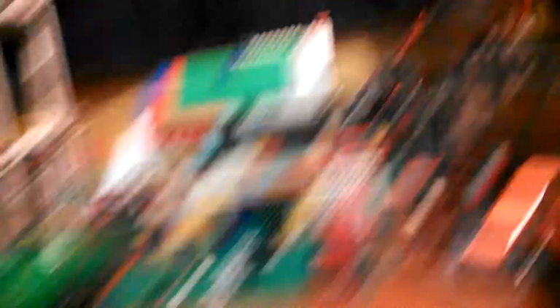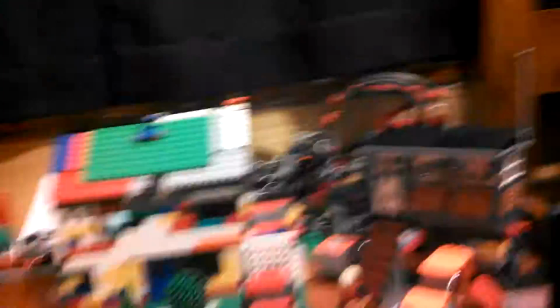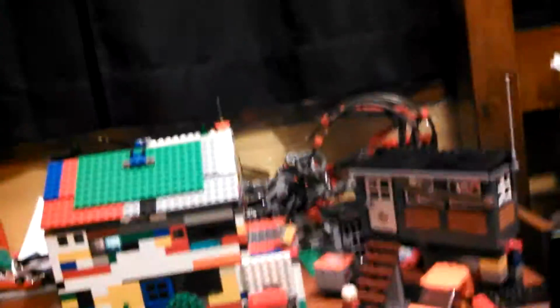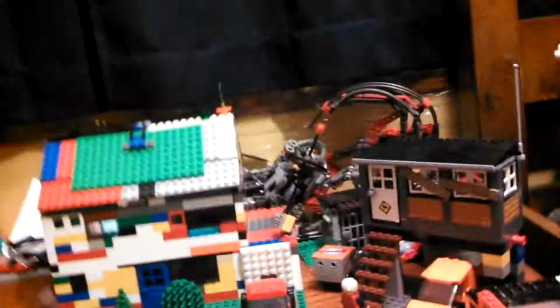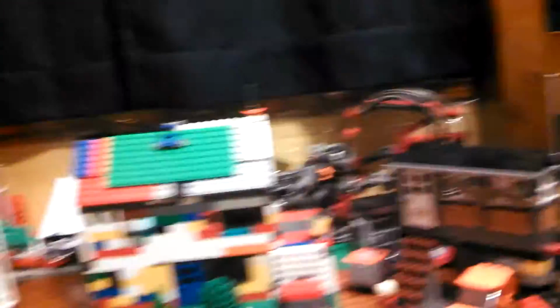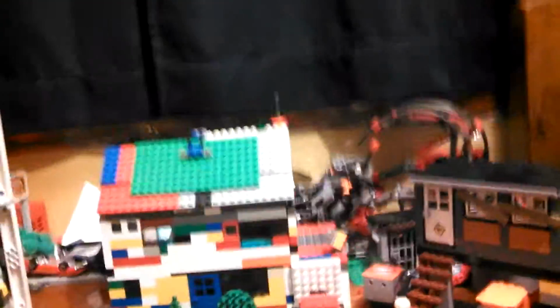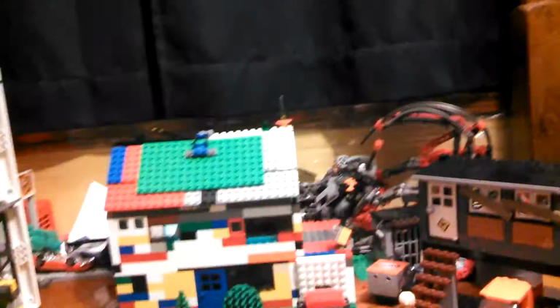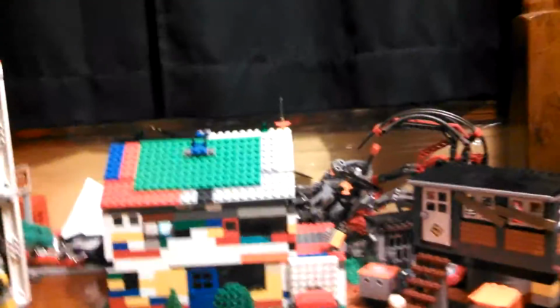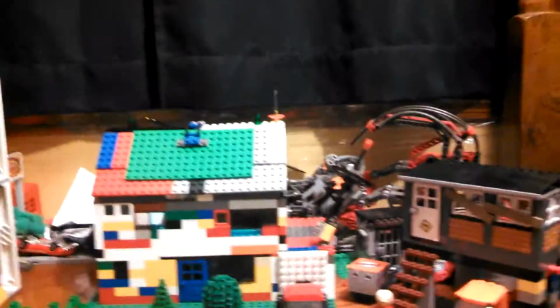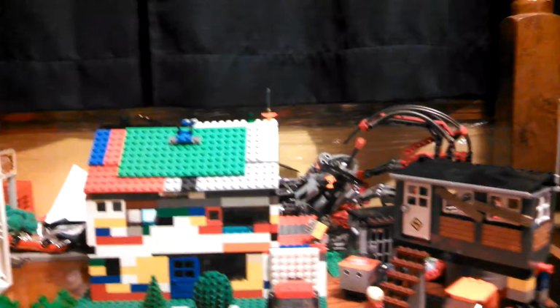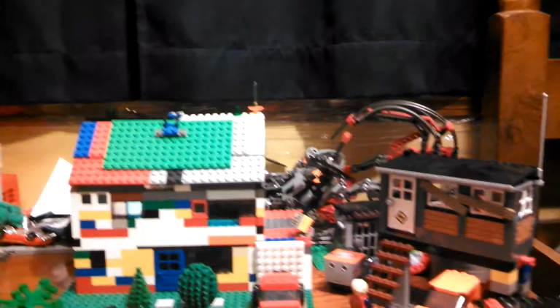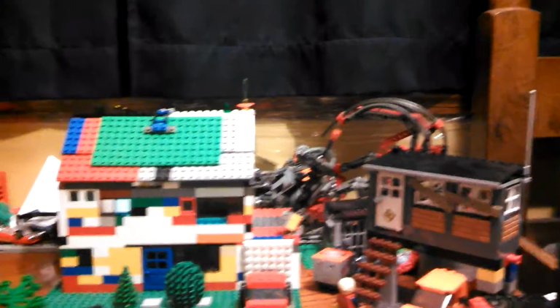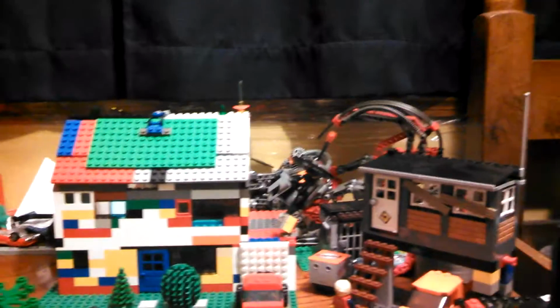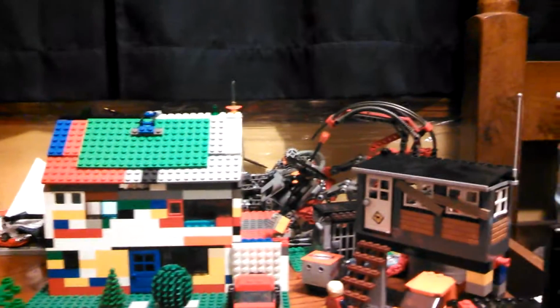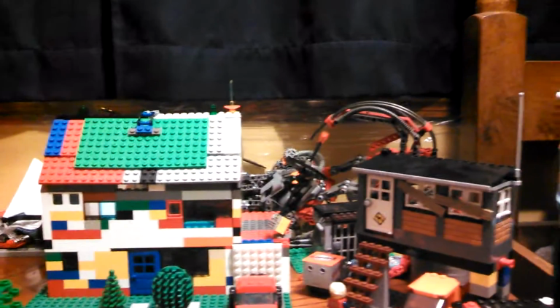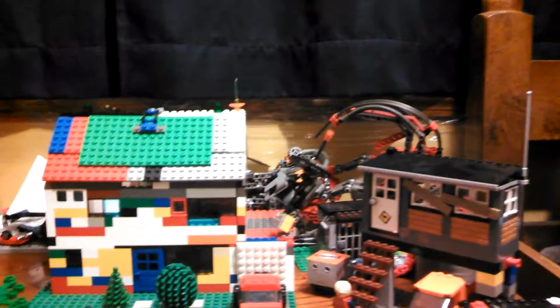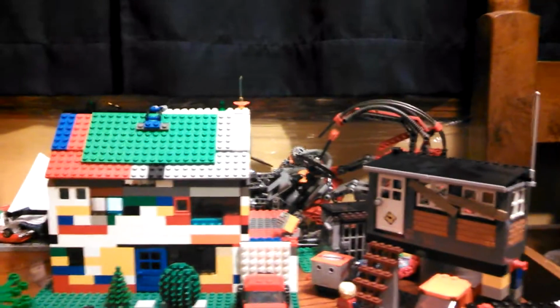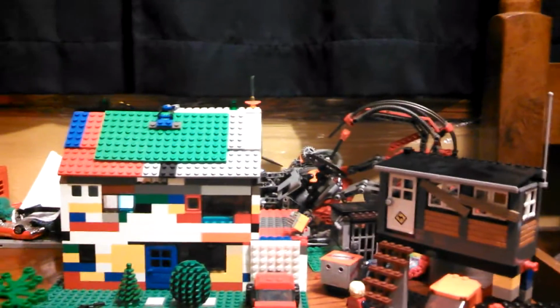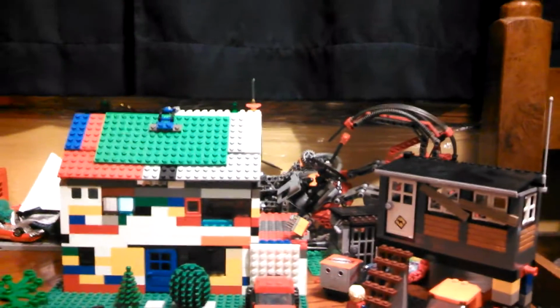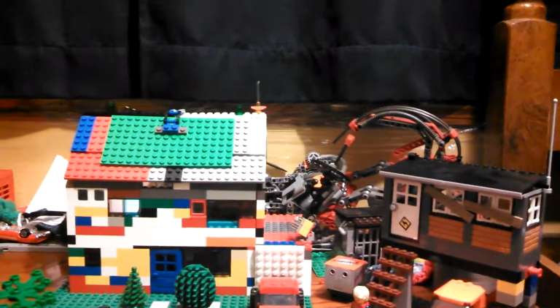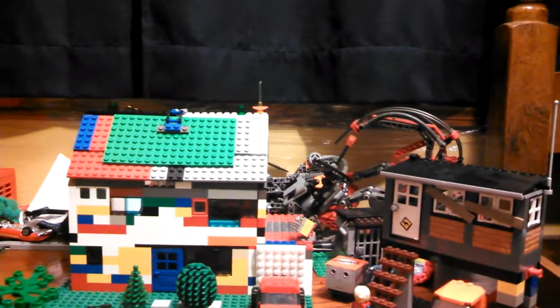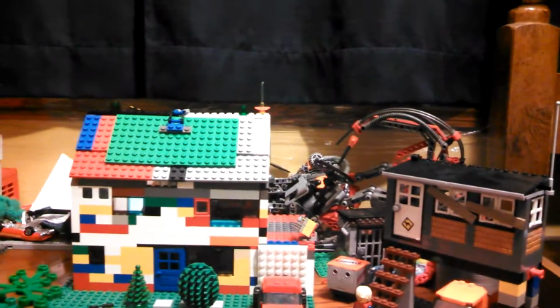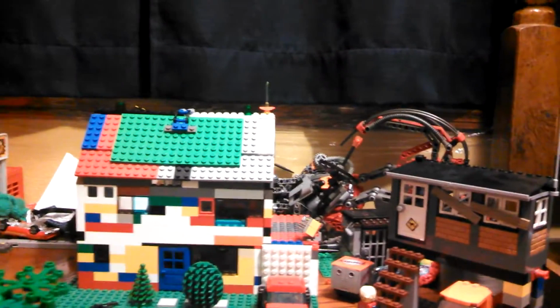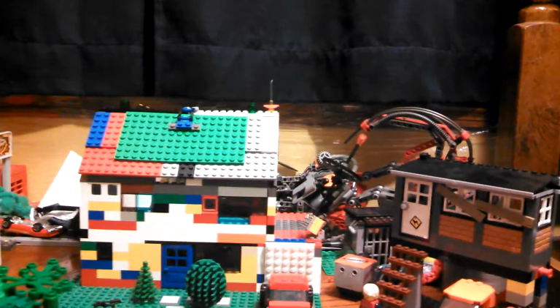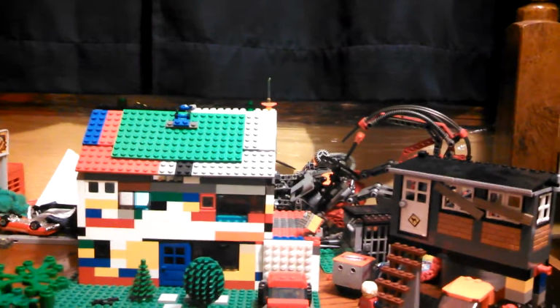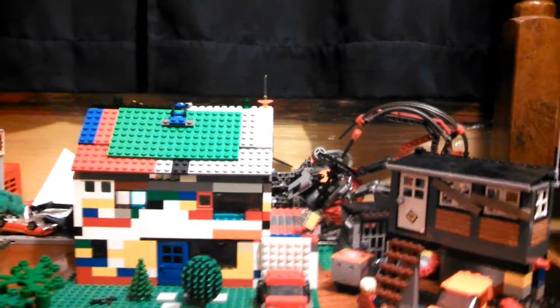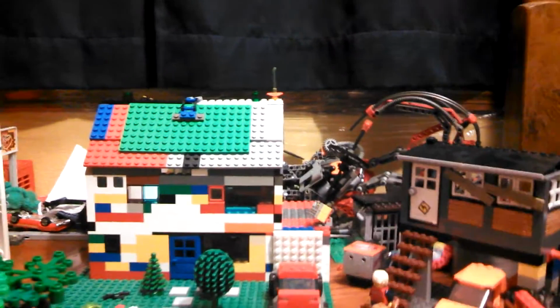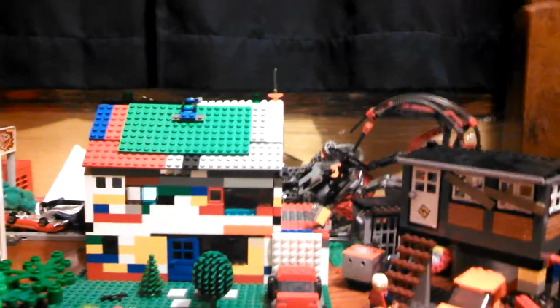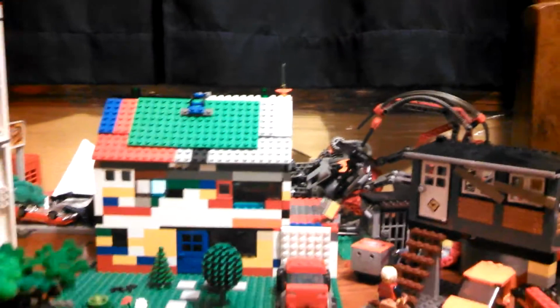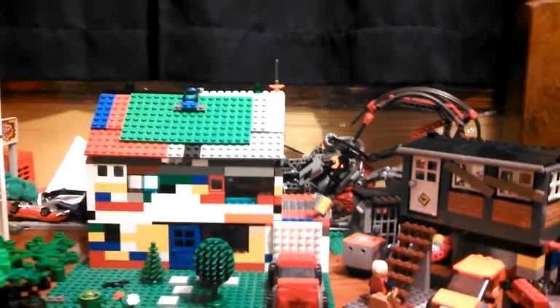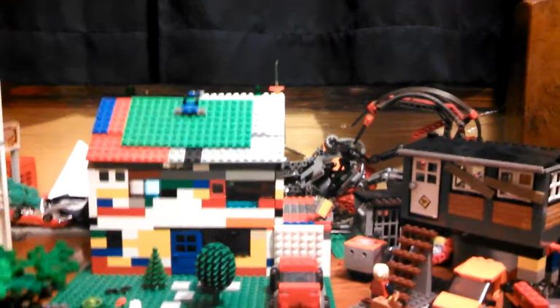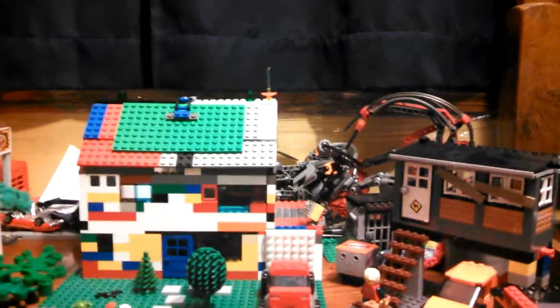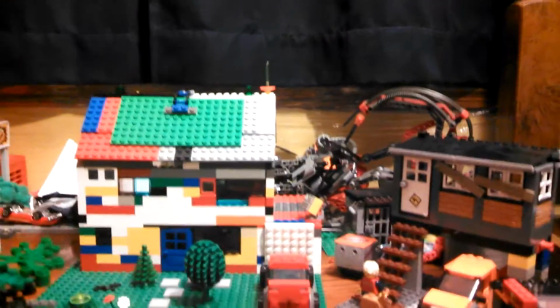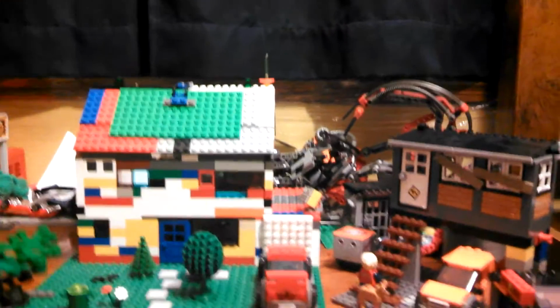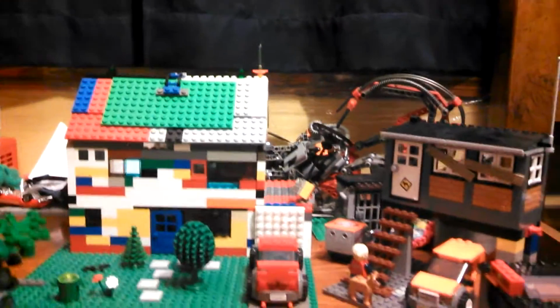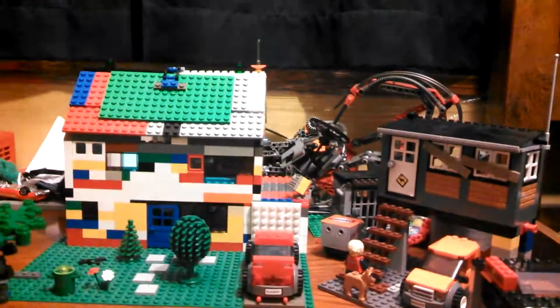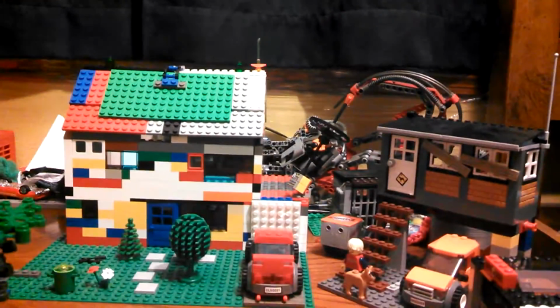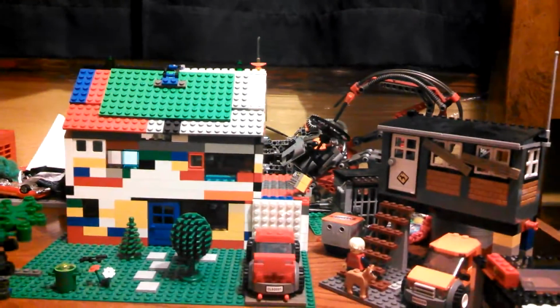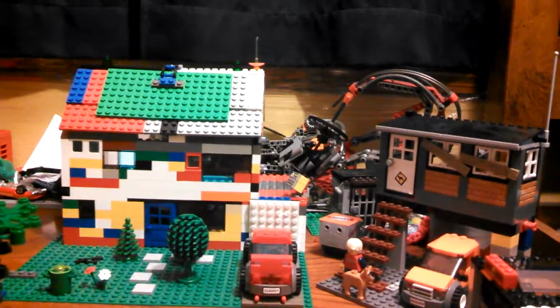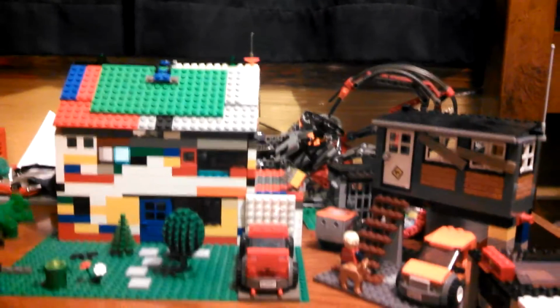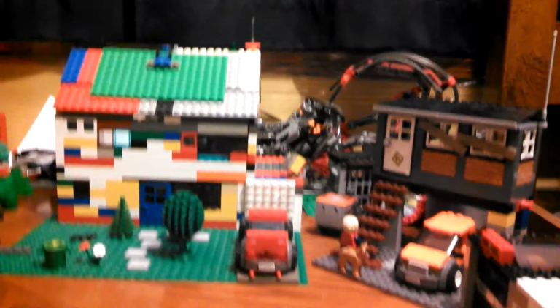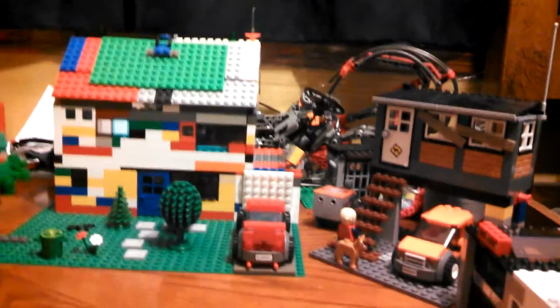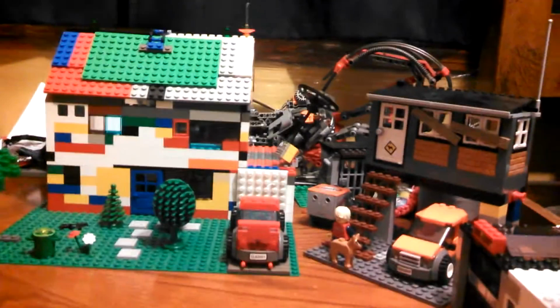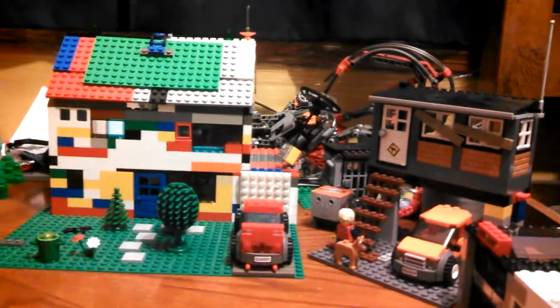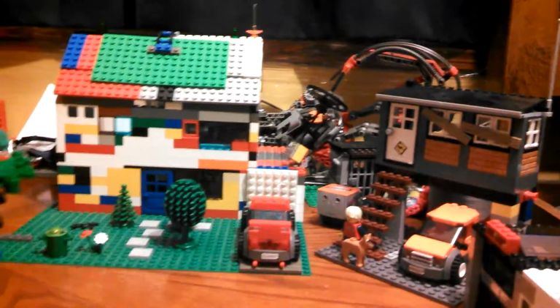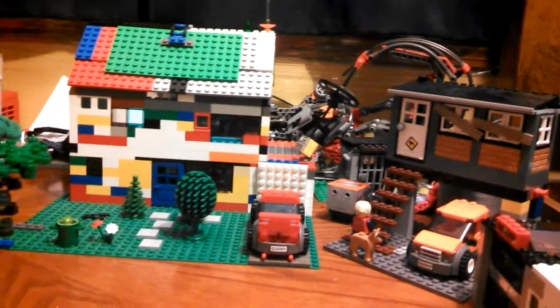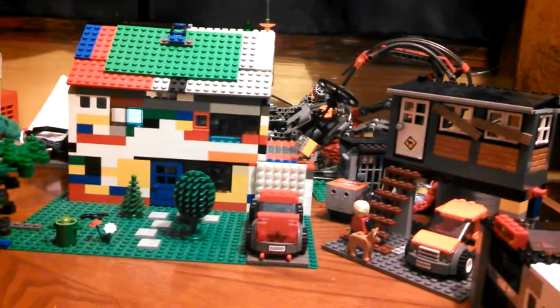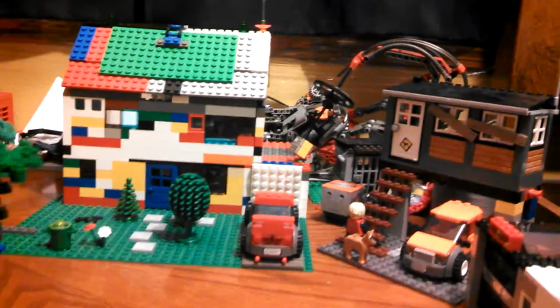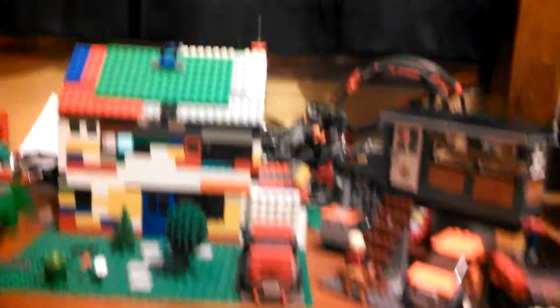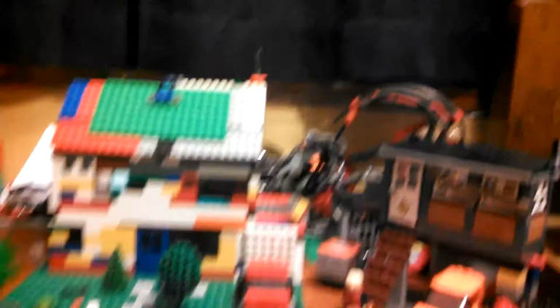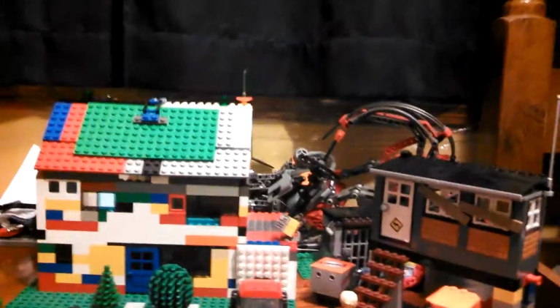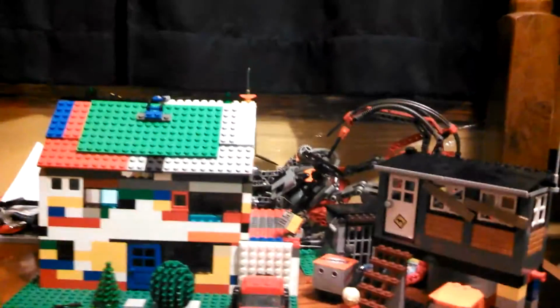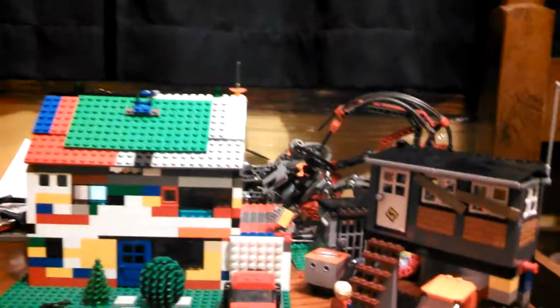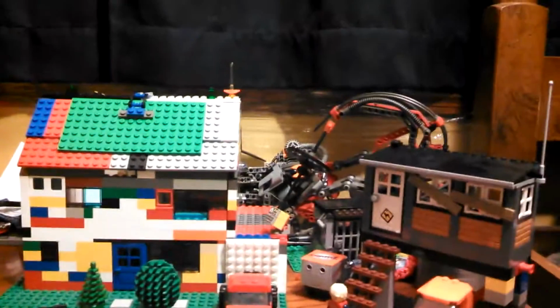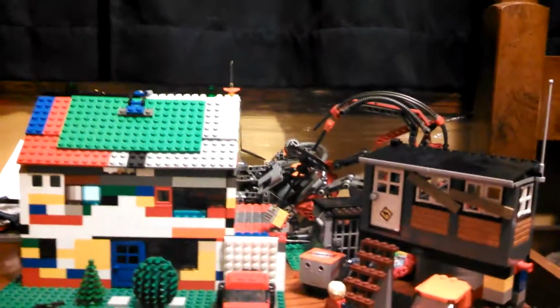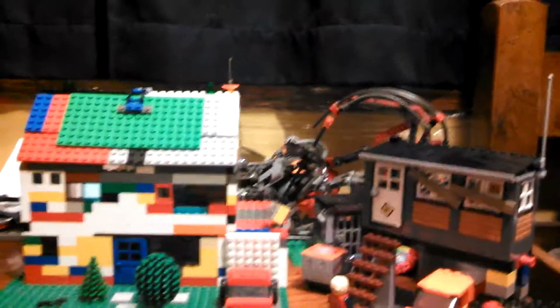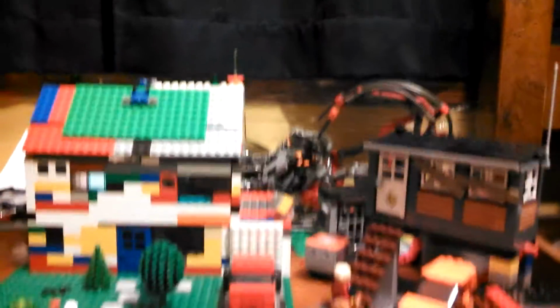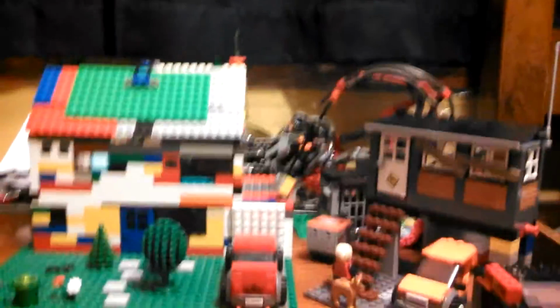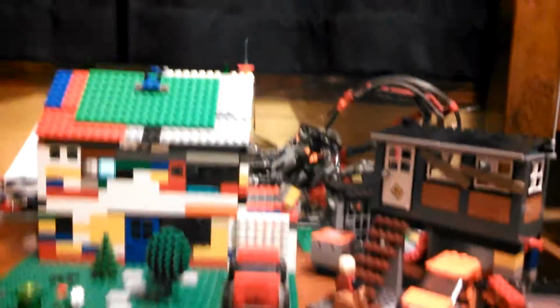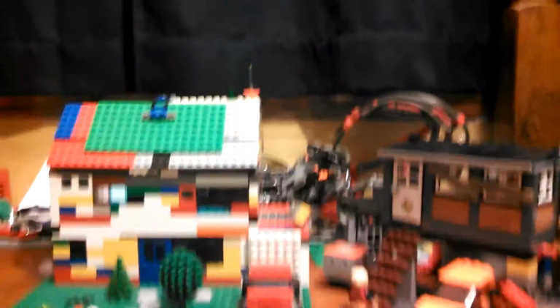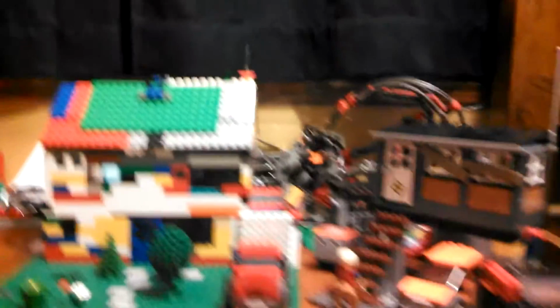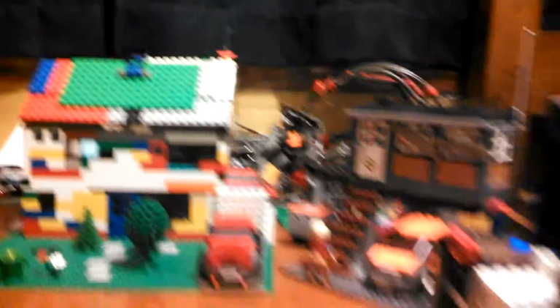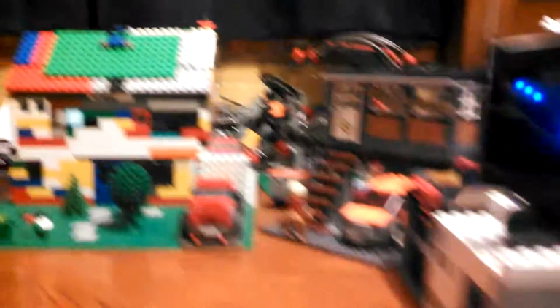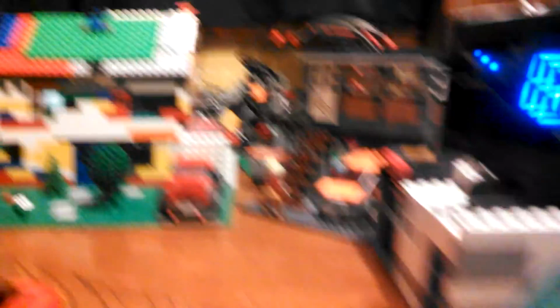I know the house sort of looks like the Simpsons house, so I kind of took that design a little. But mostly it's just my design.